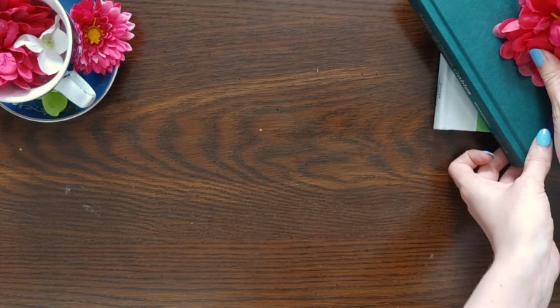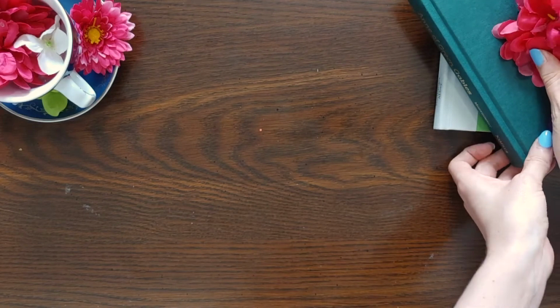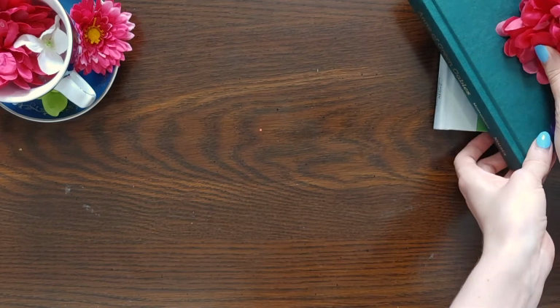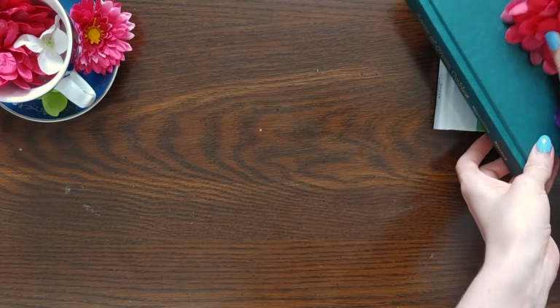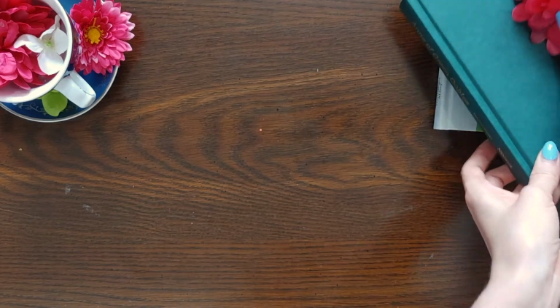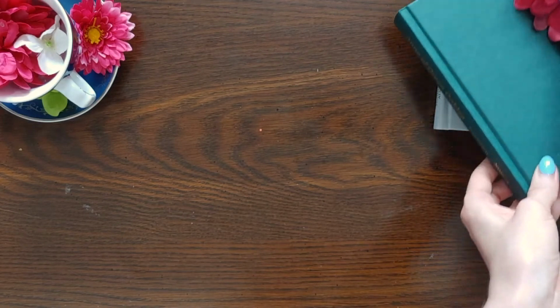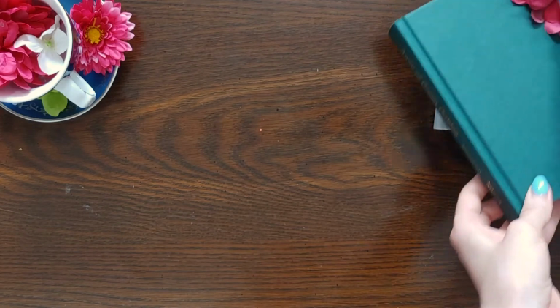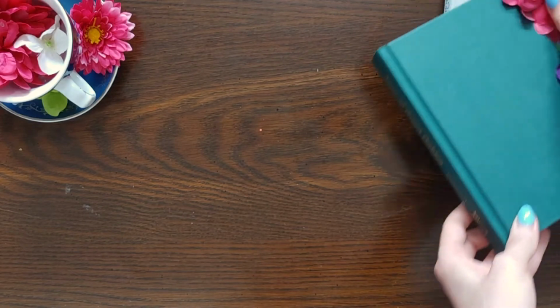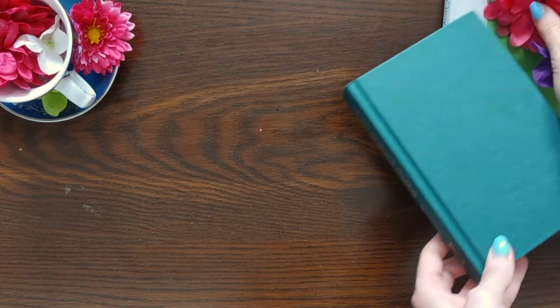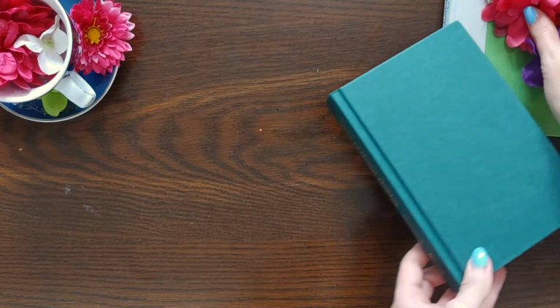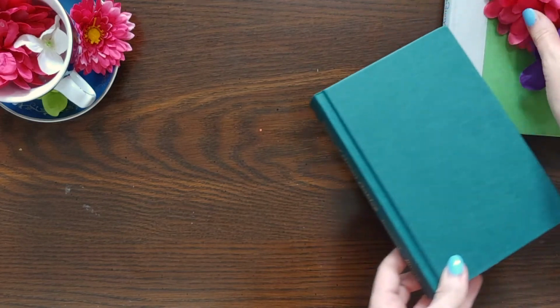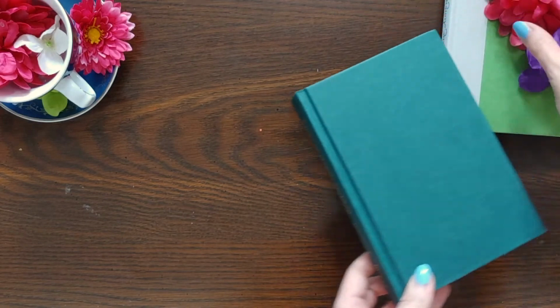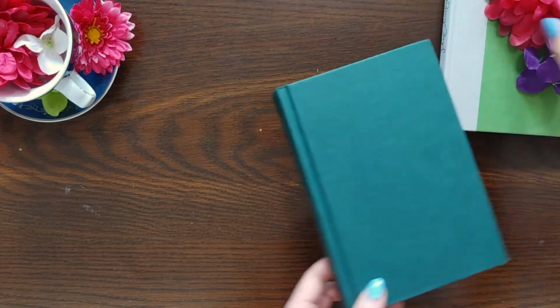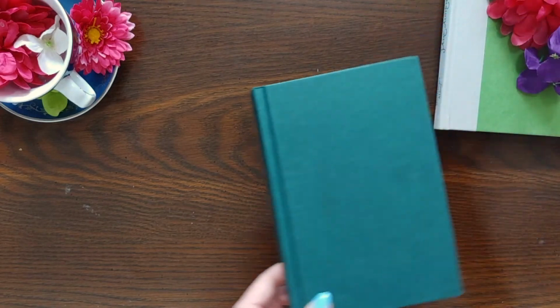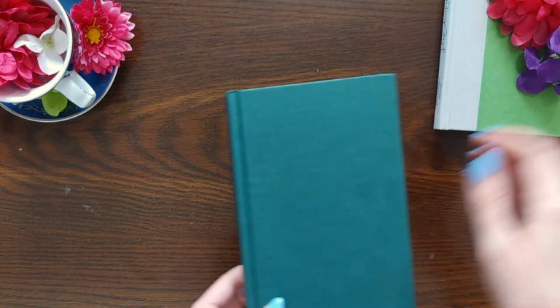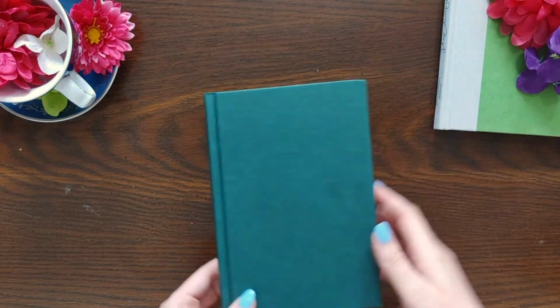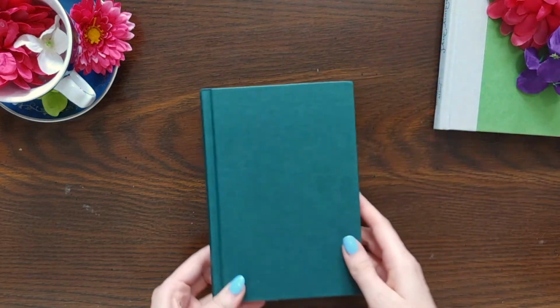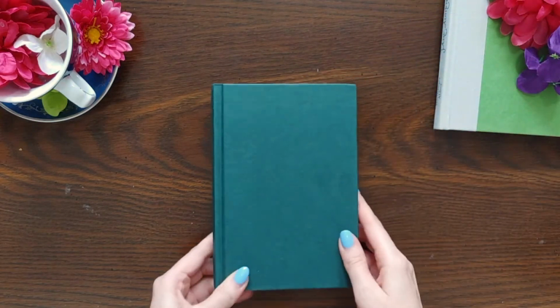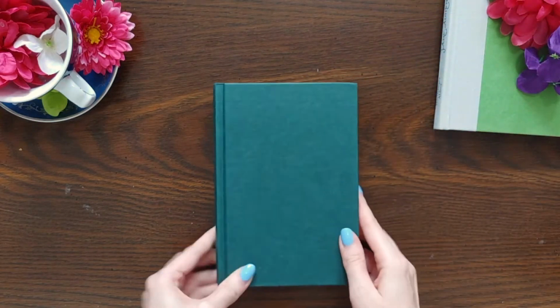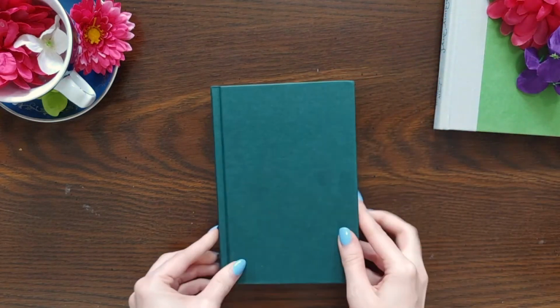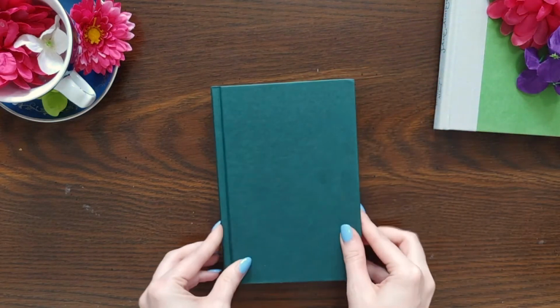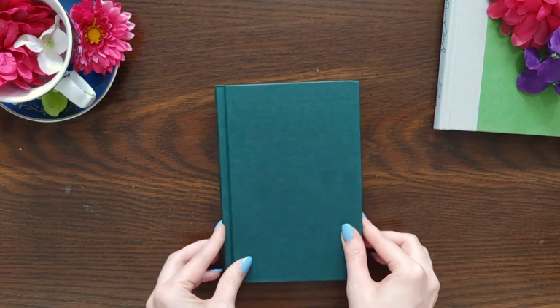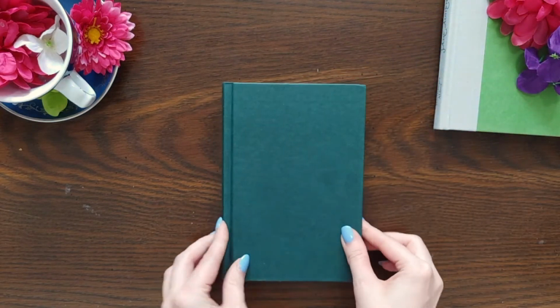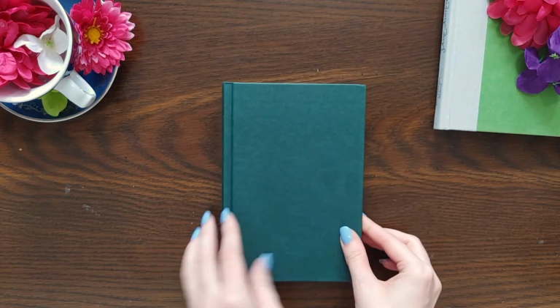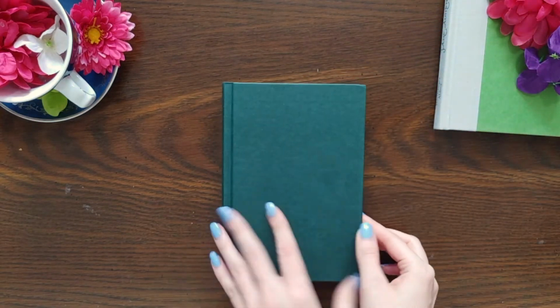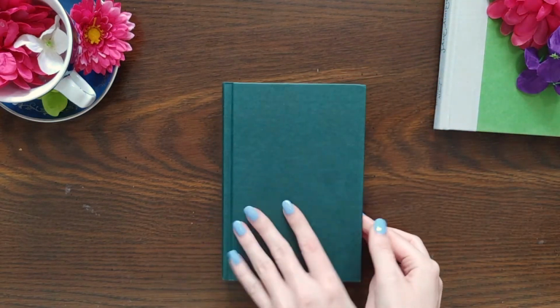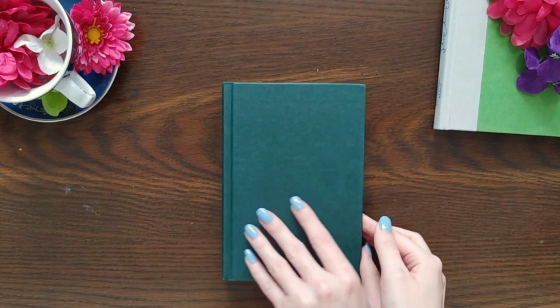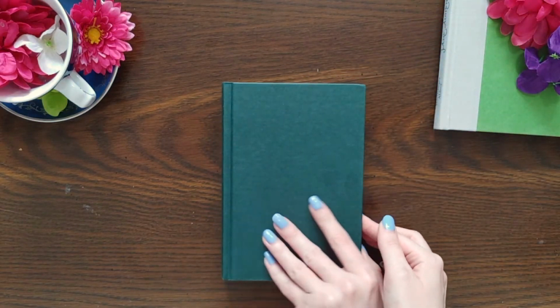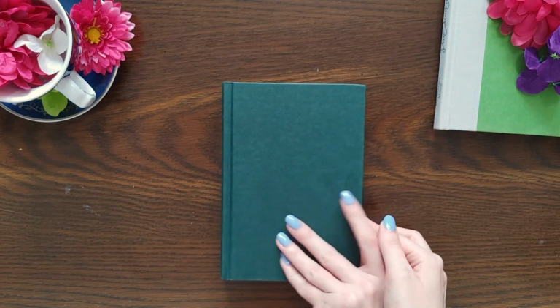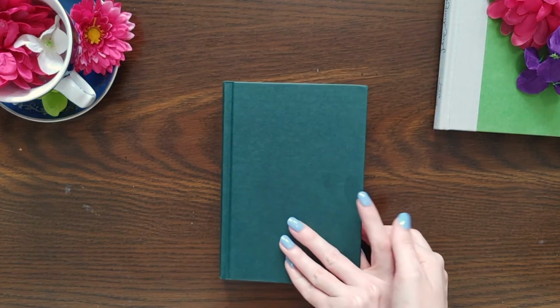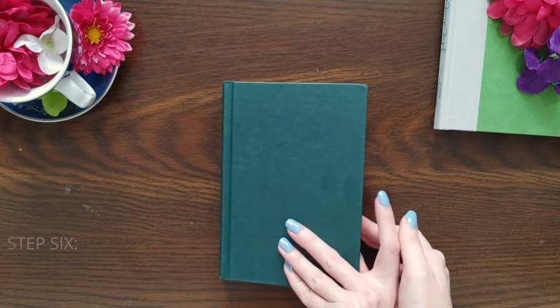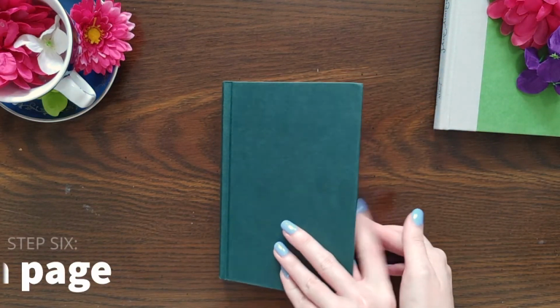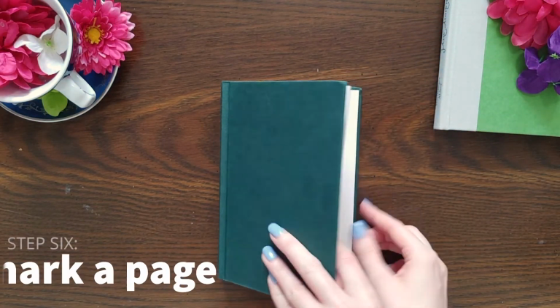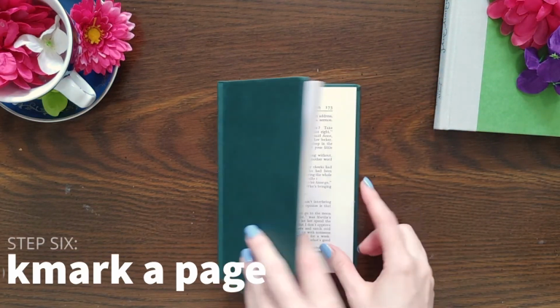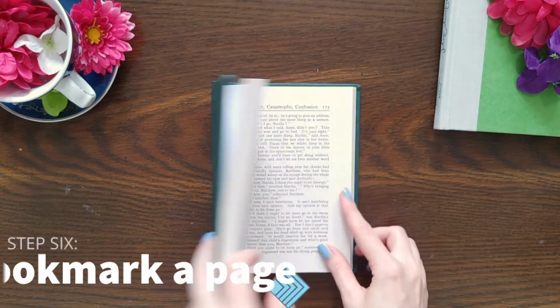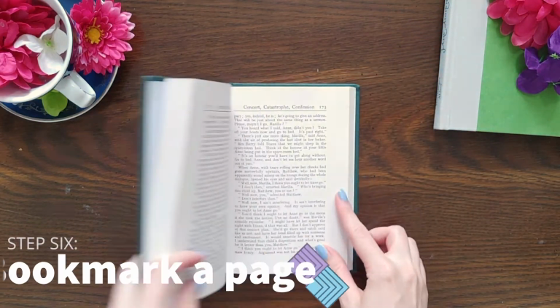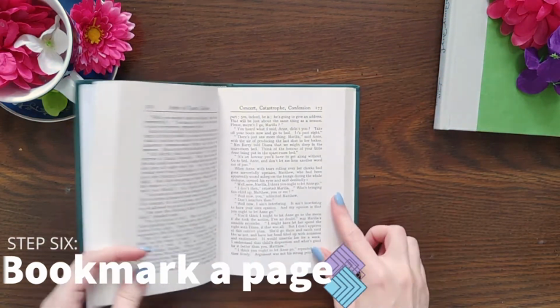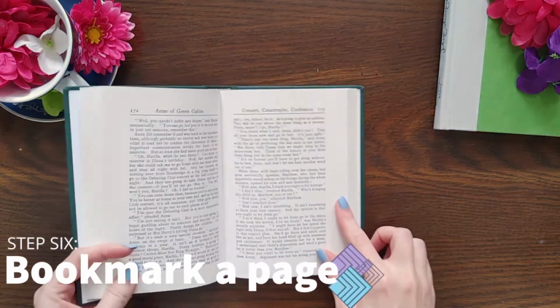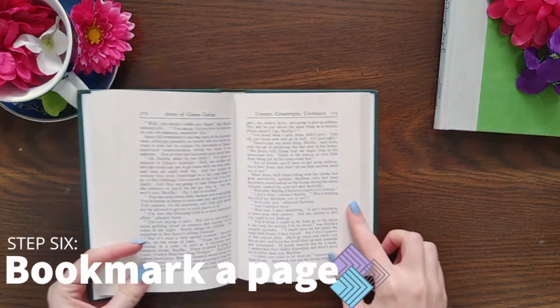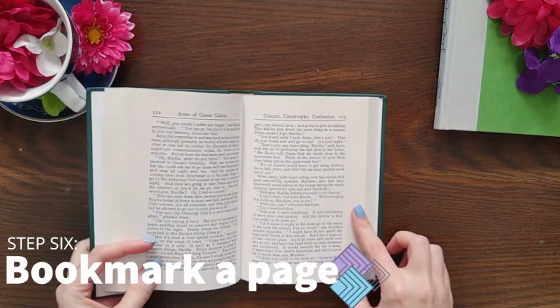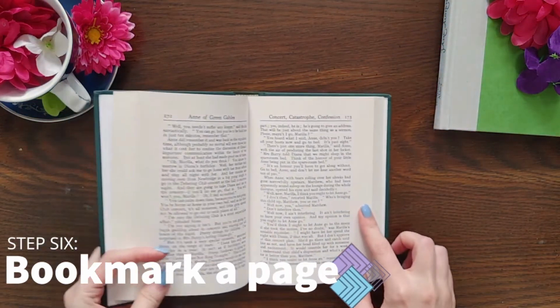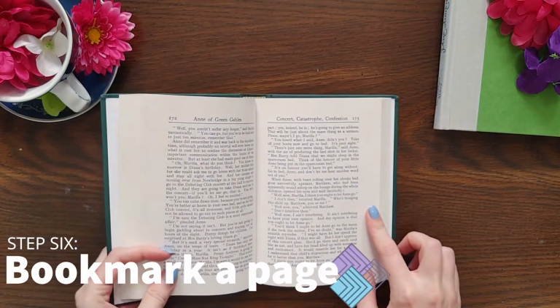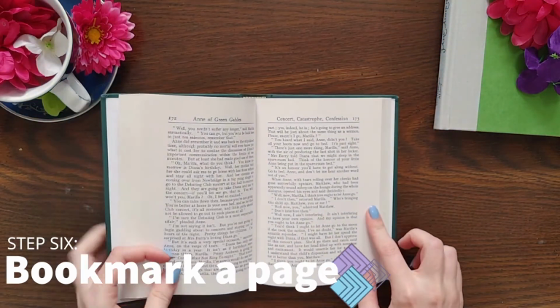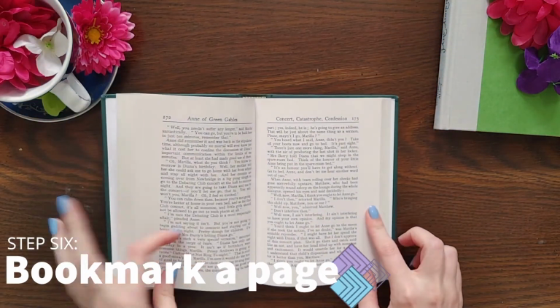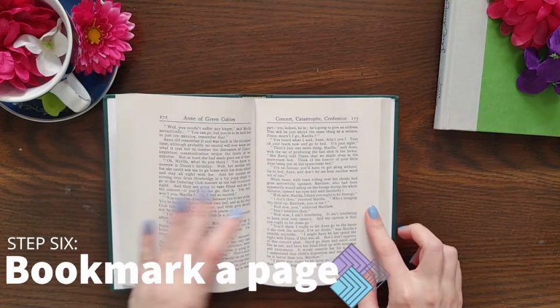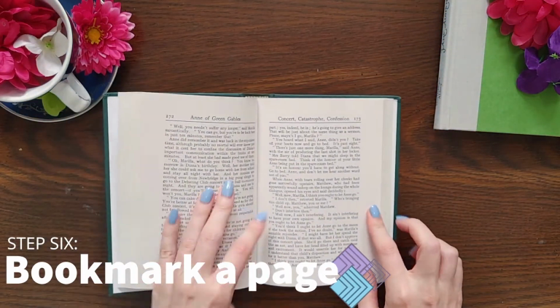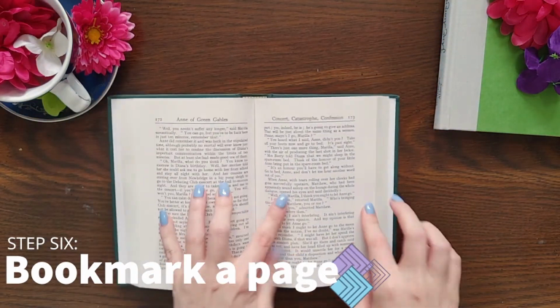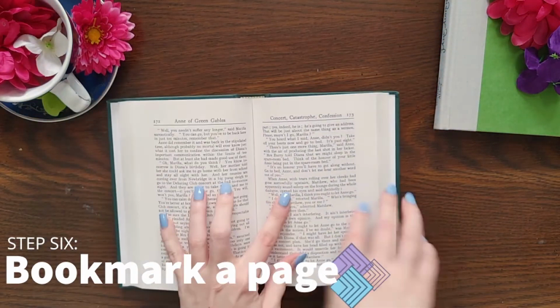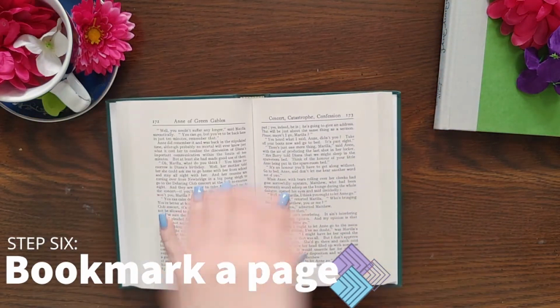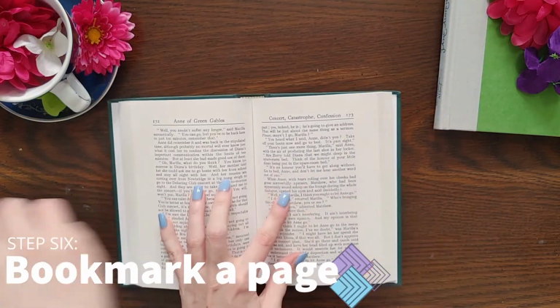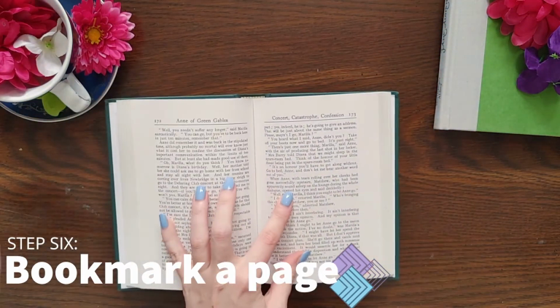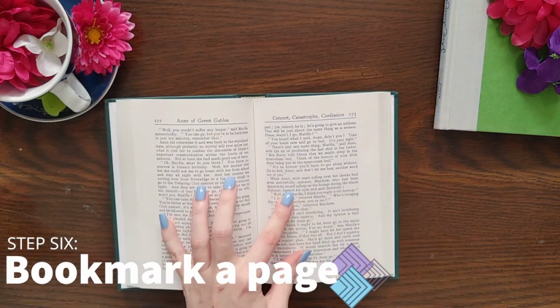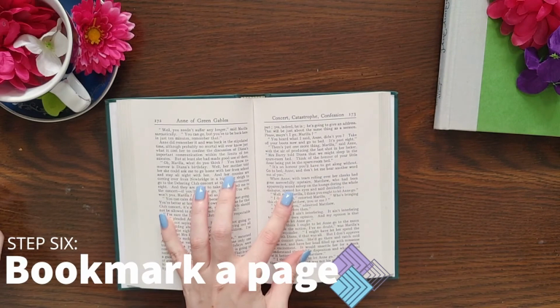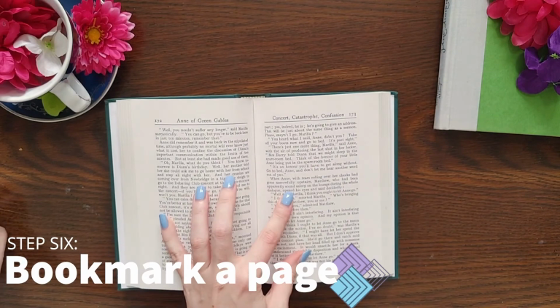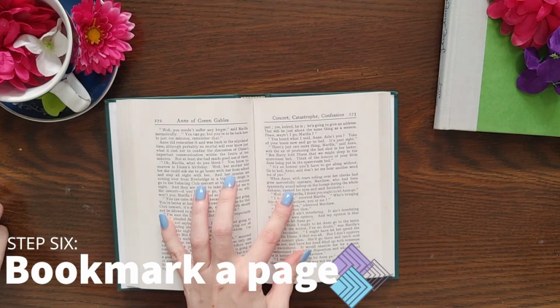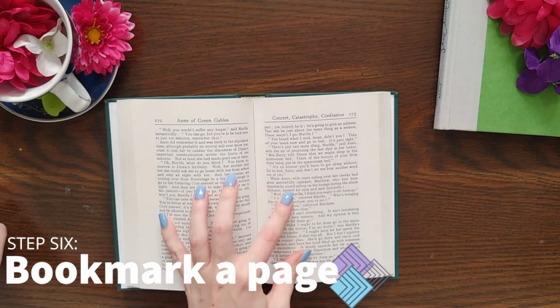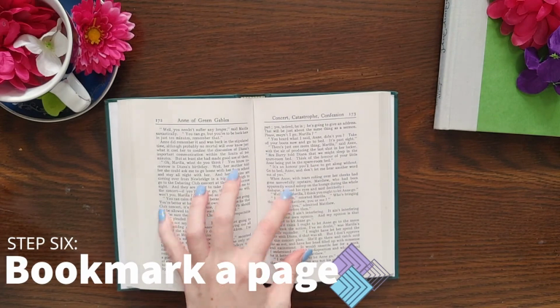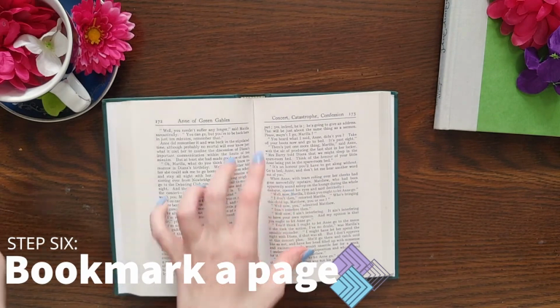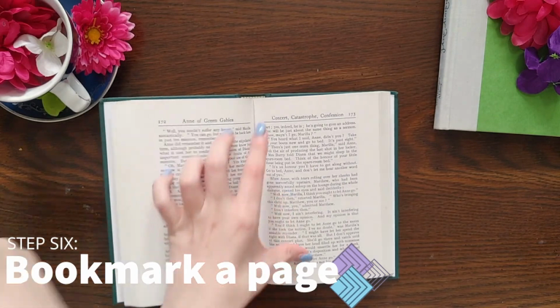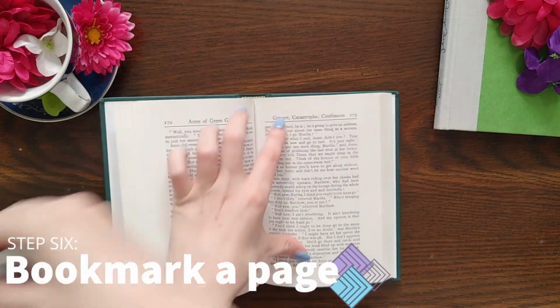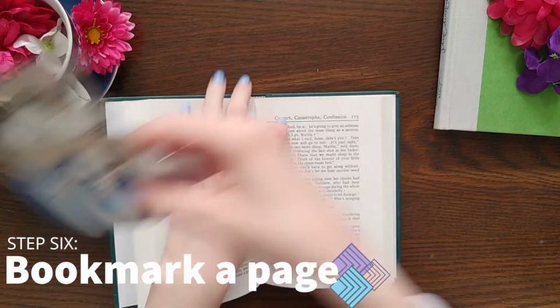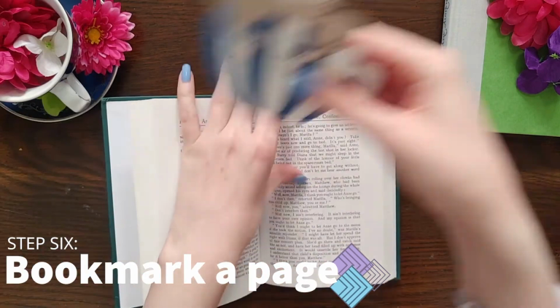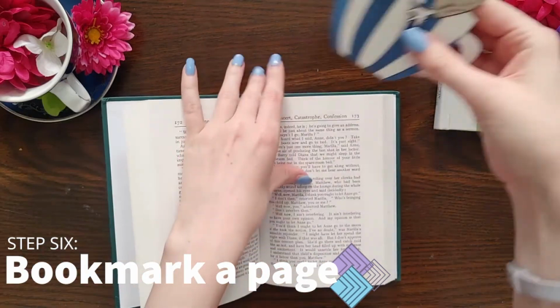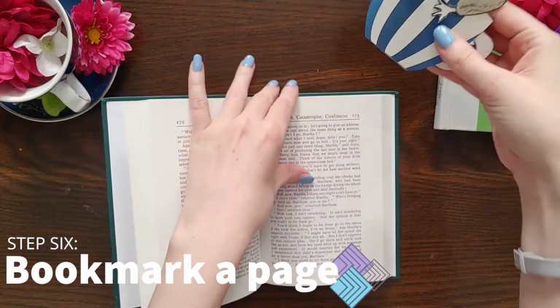This is so that the character can hug the page that it's saving for you. Finally, grab your favorite book and put your bookmark in it. This way, you'll never lose your page again.